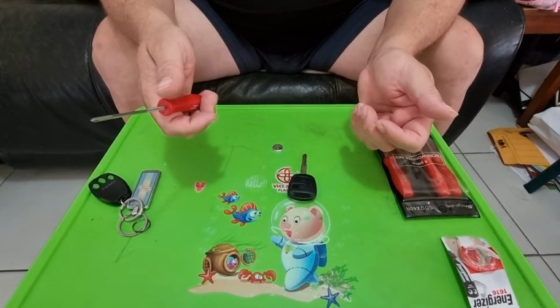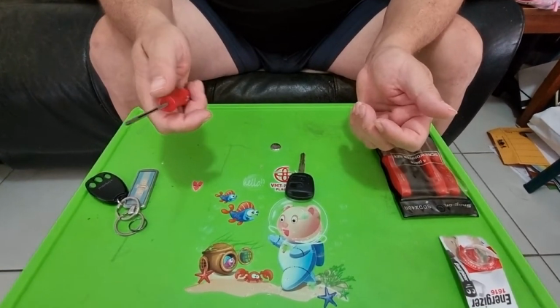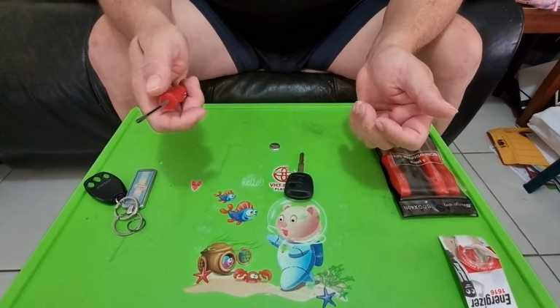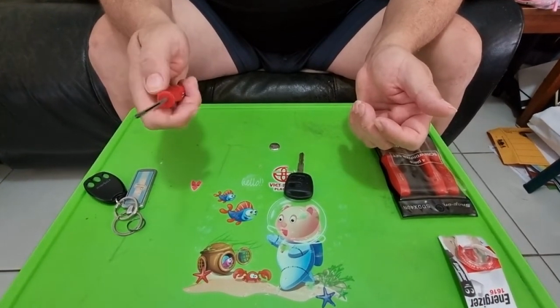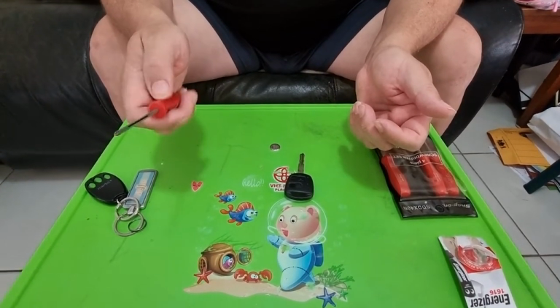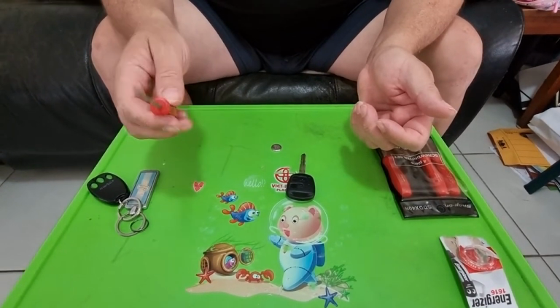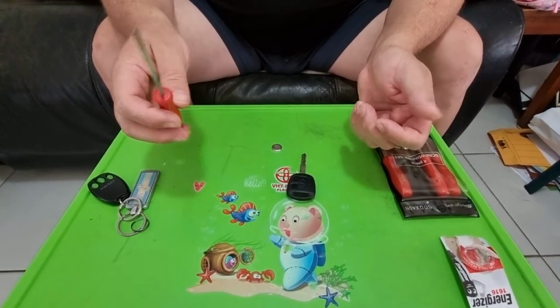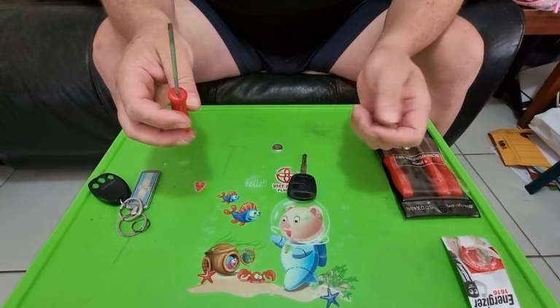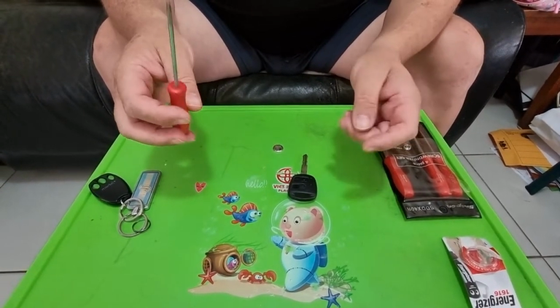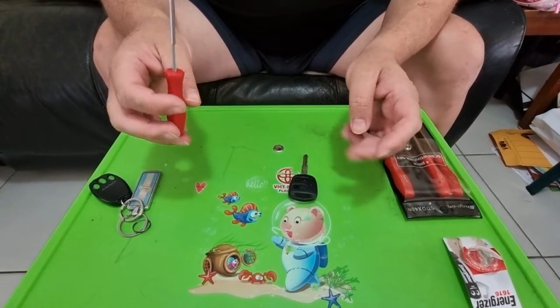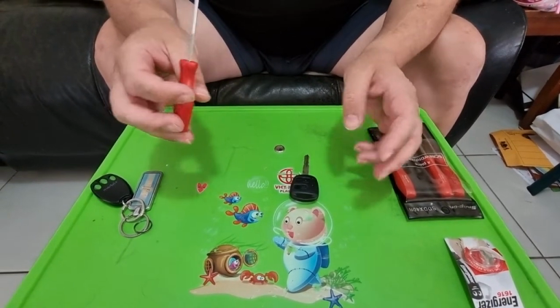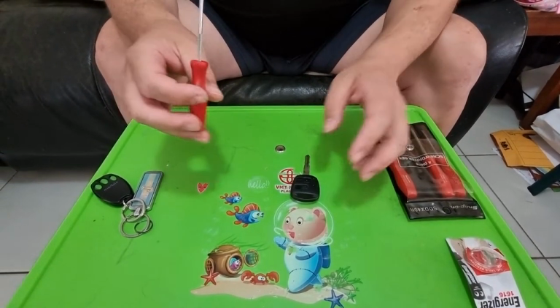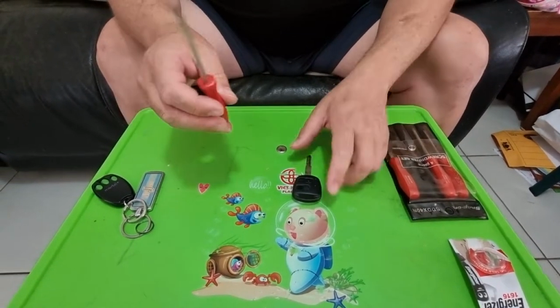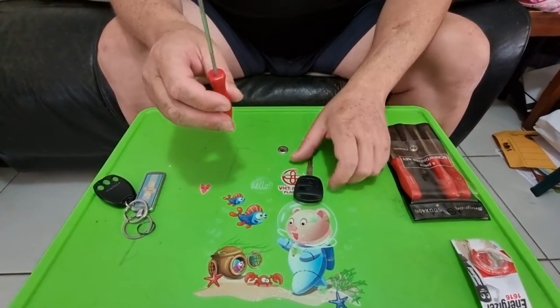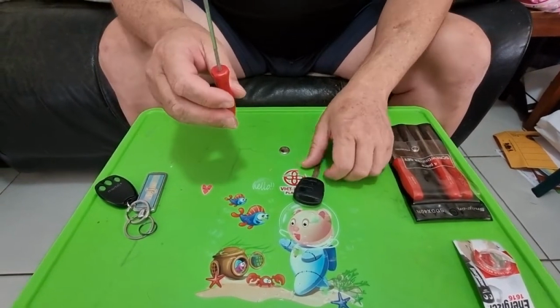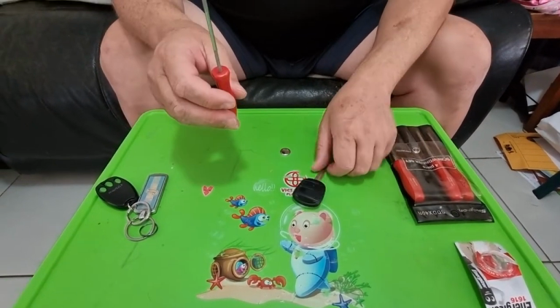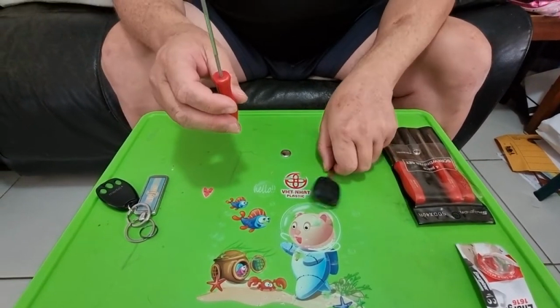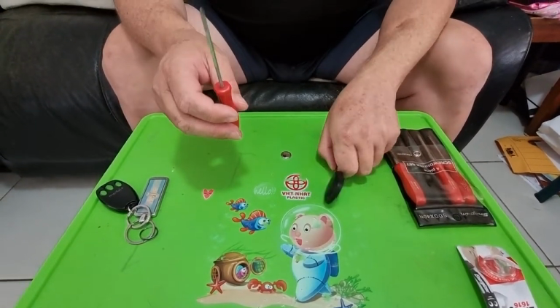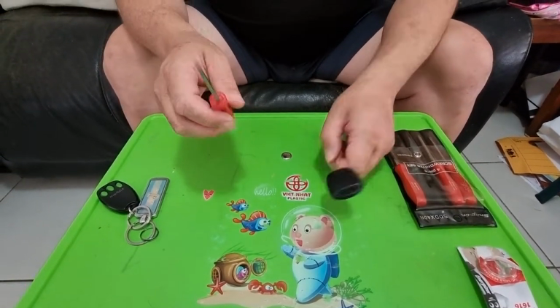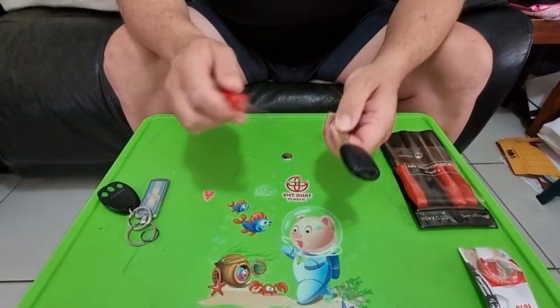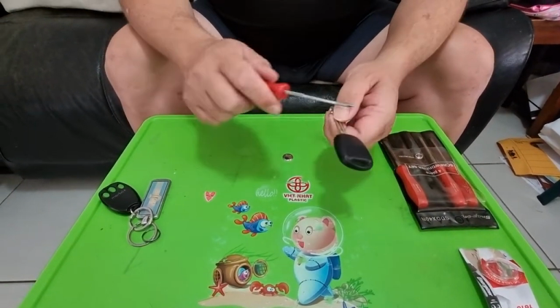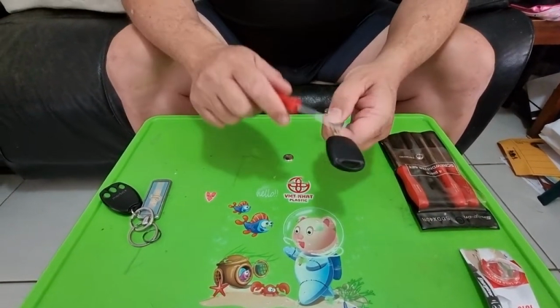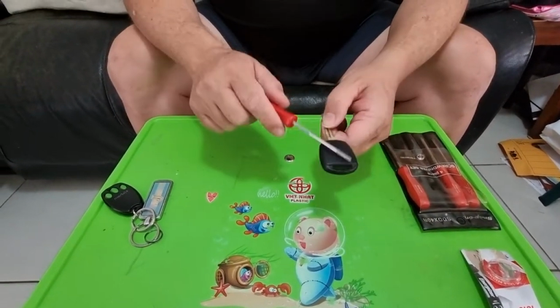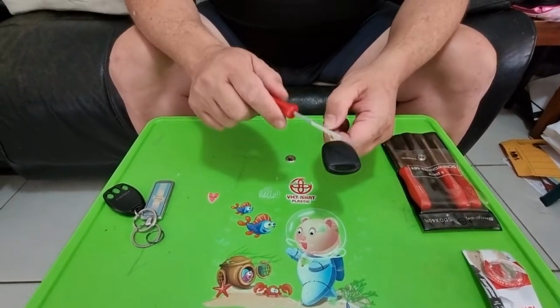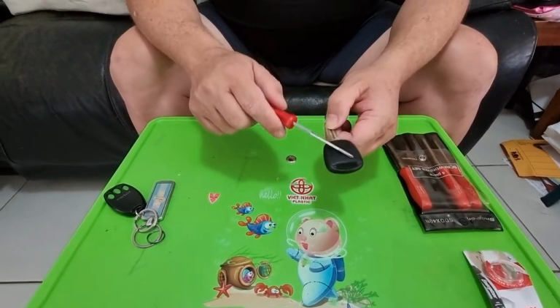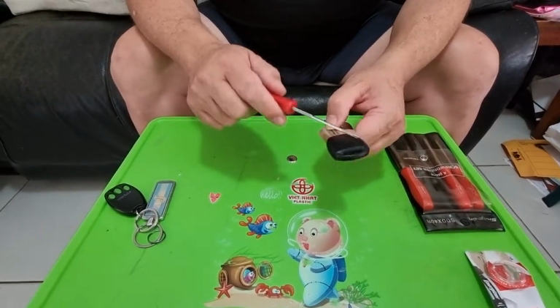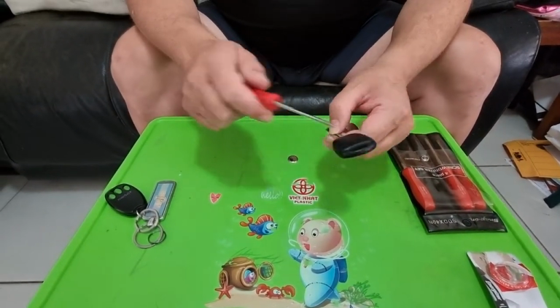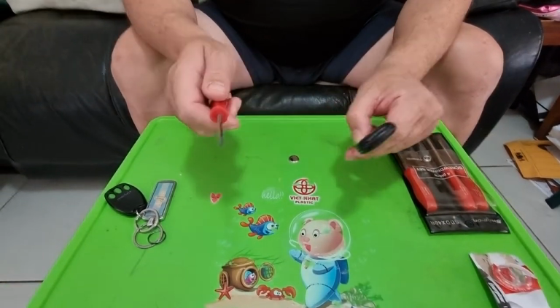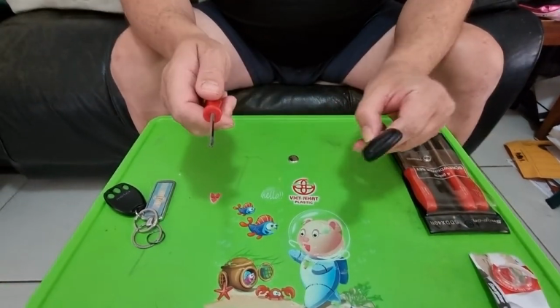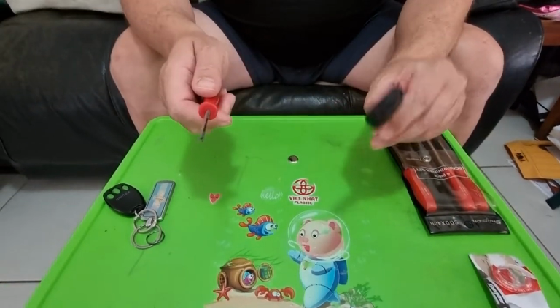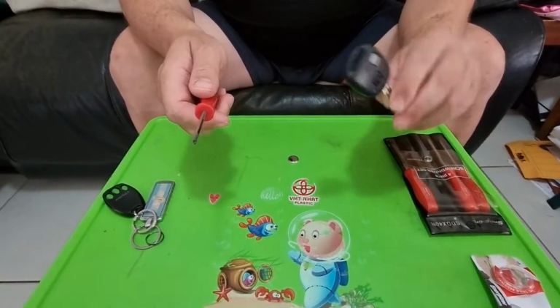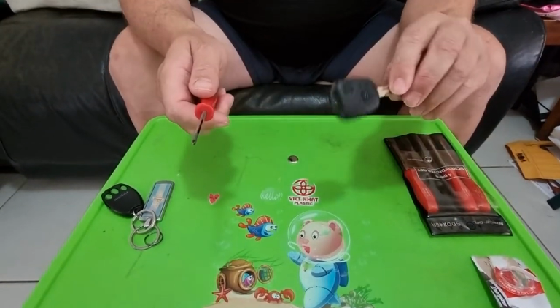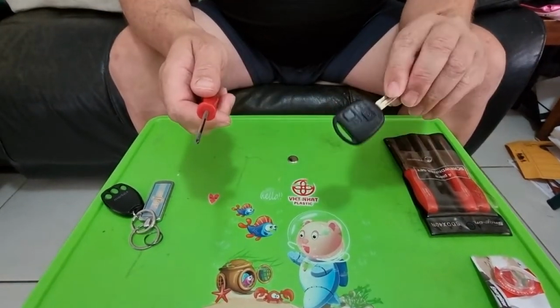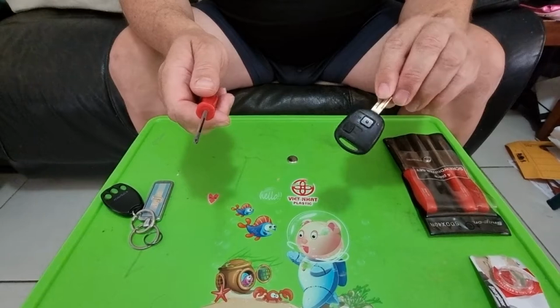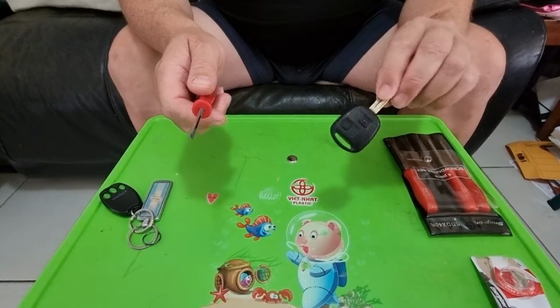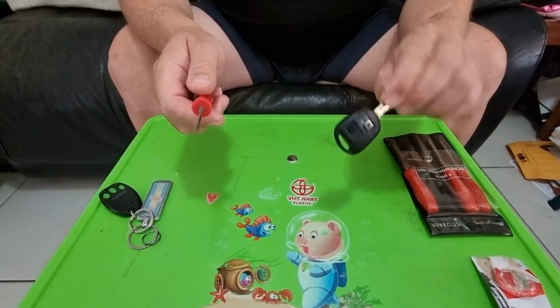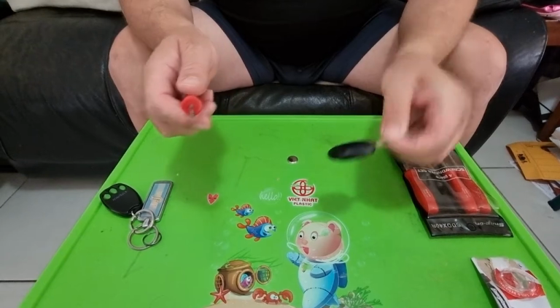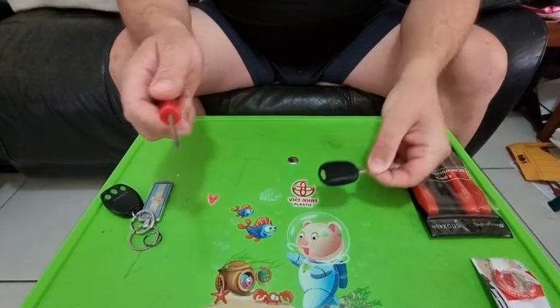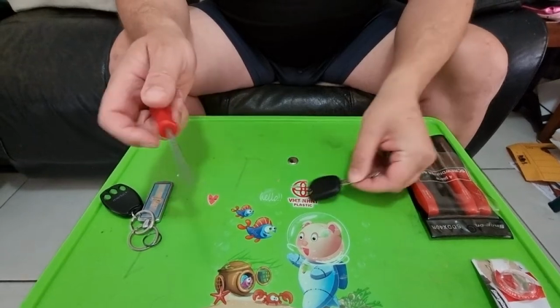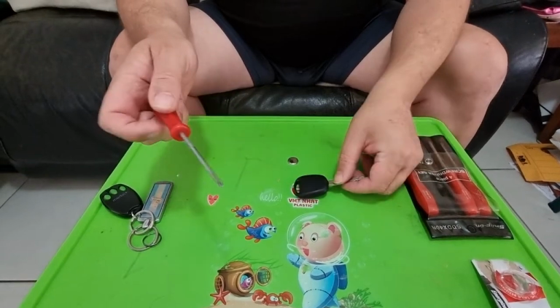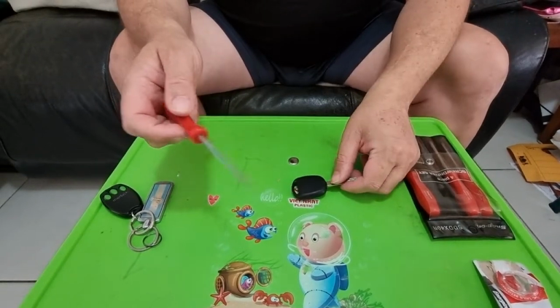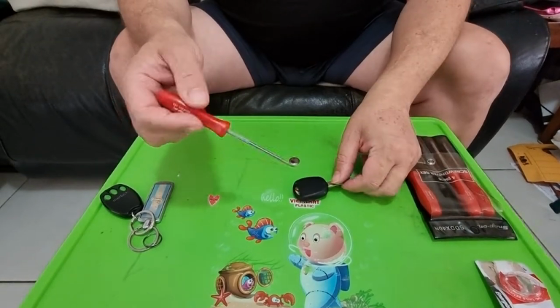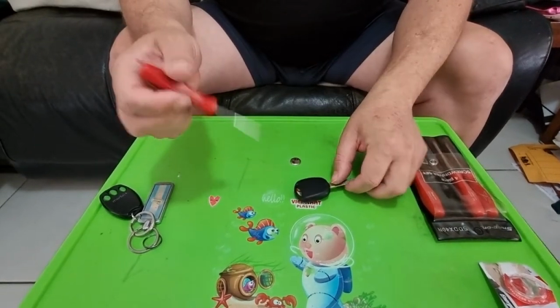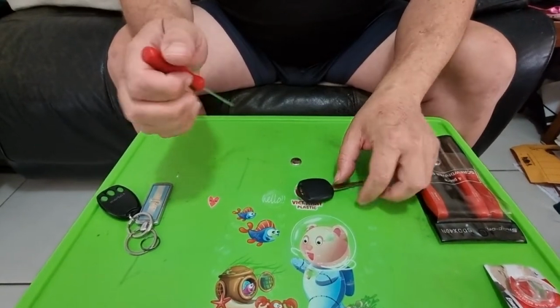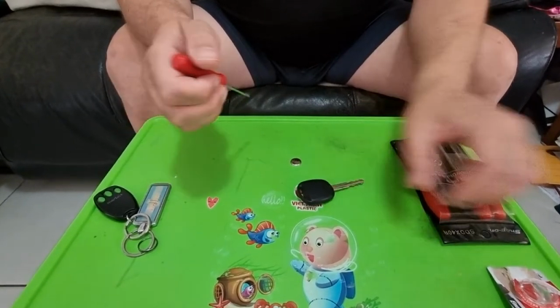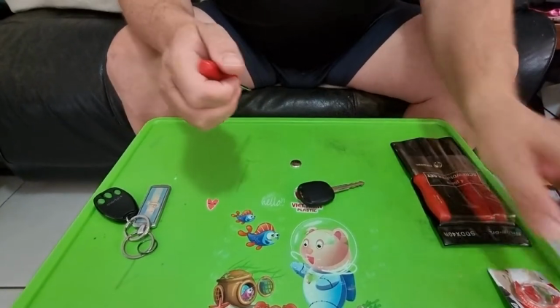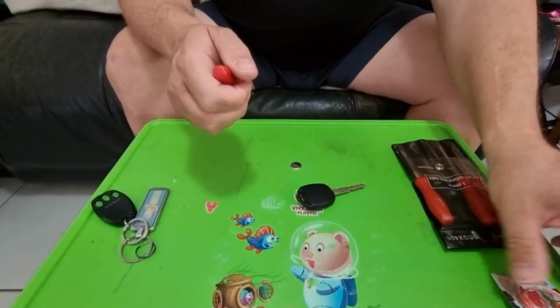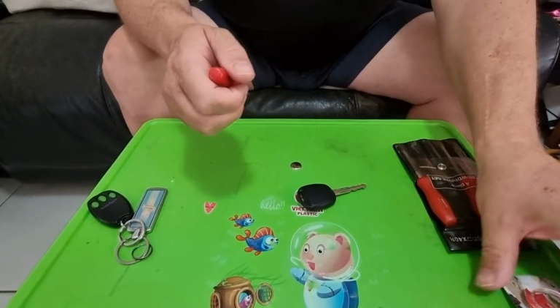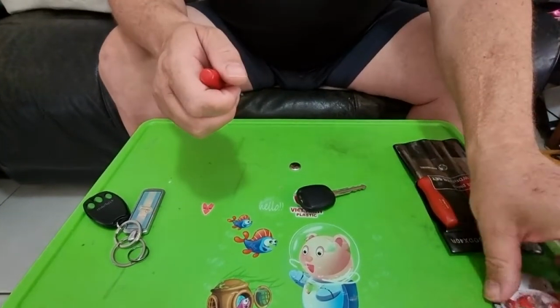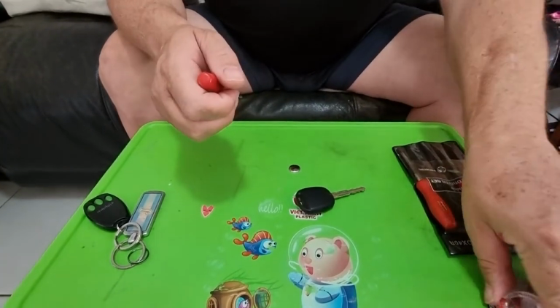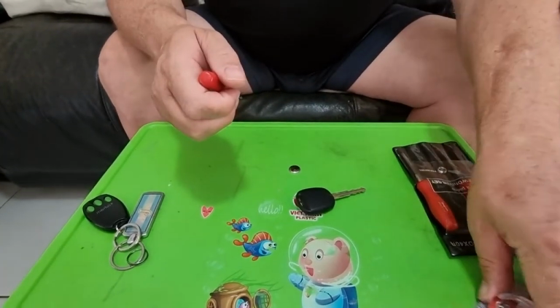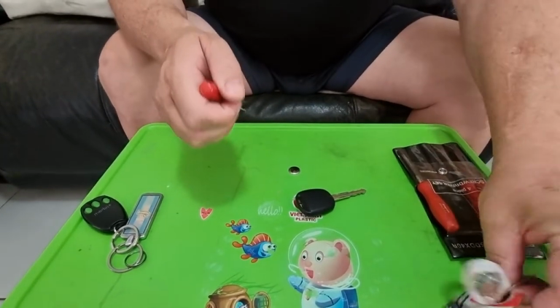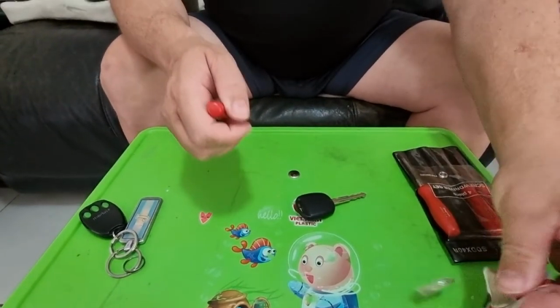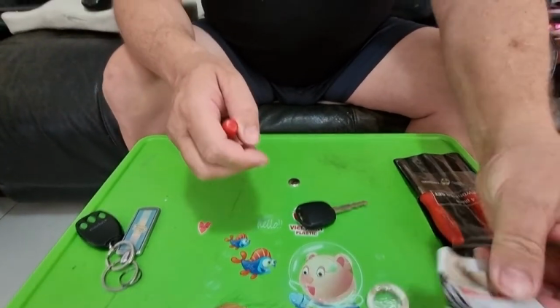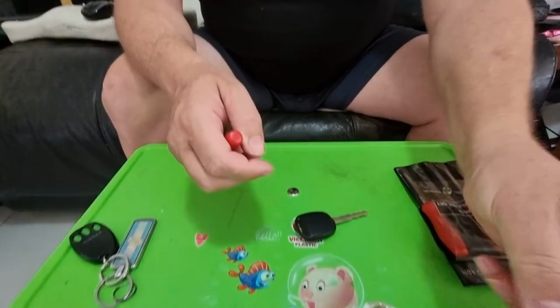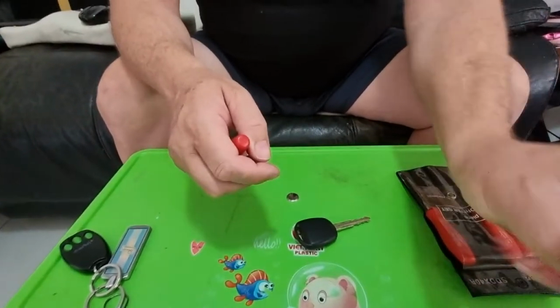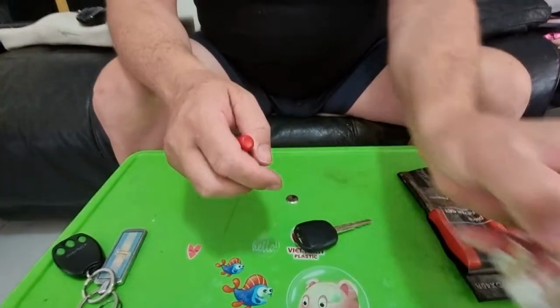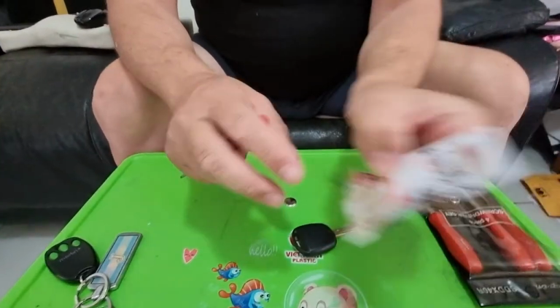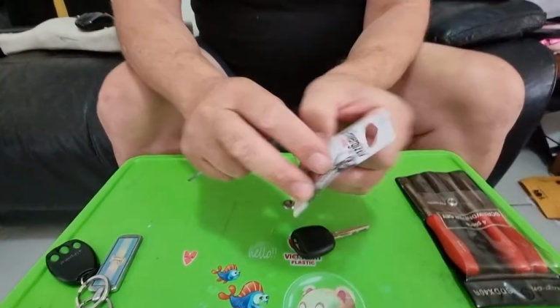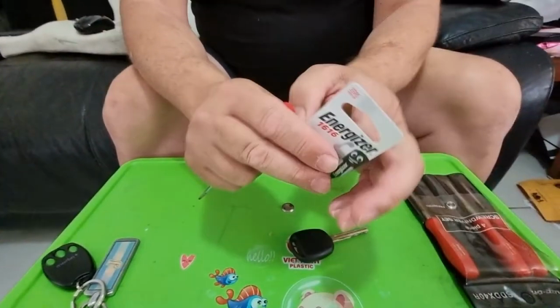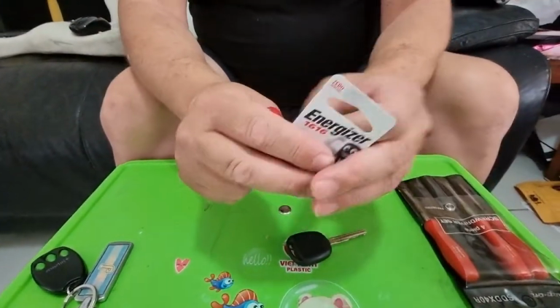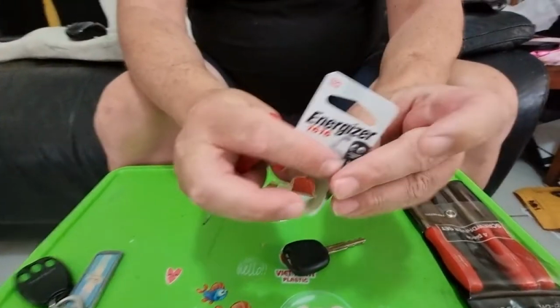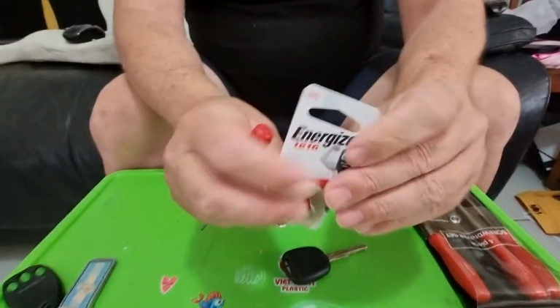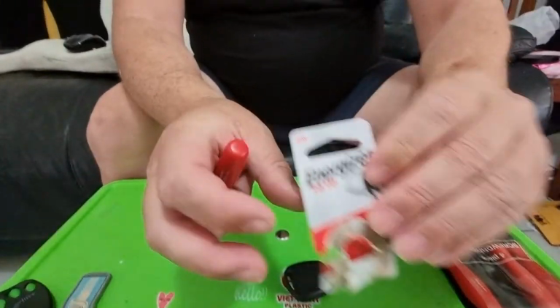Hello YouTube. Today we'll be replacing the battery inside the key on the Turago. It is a CR 1616.